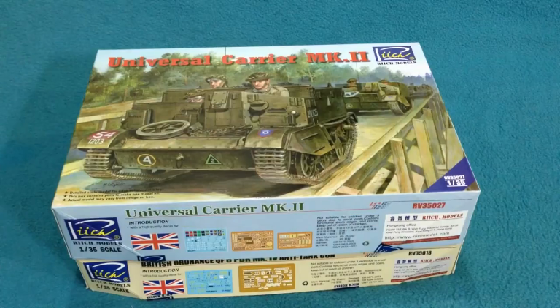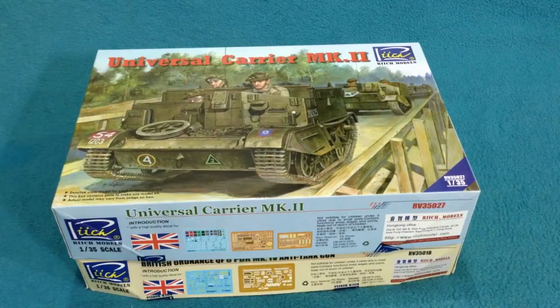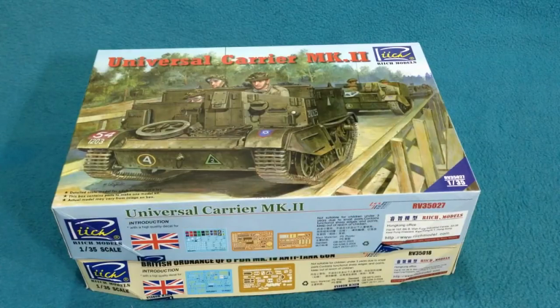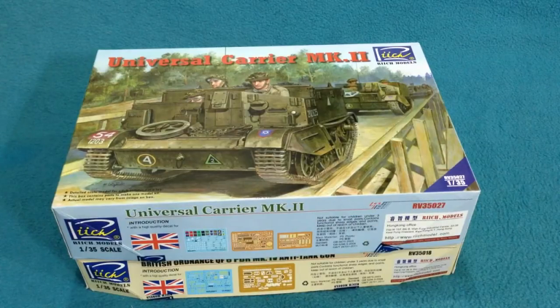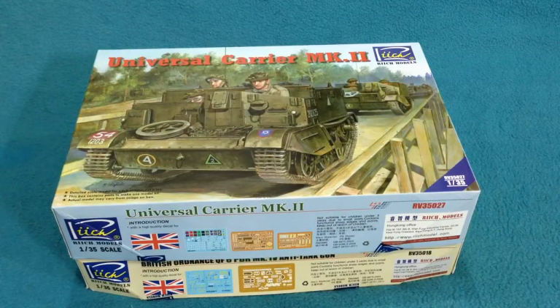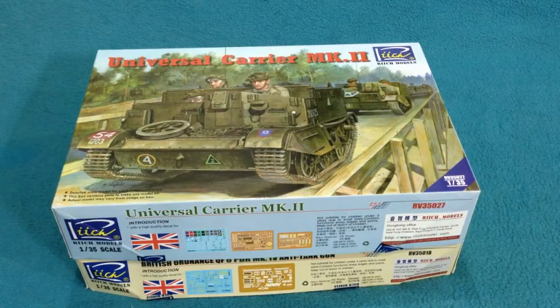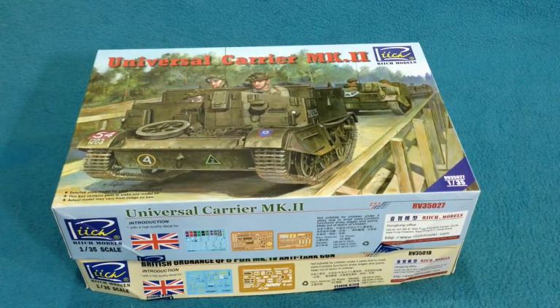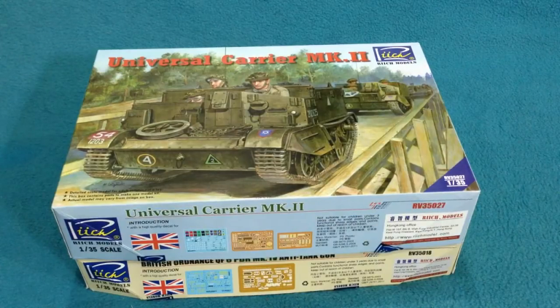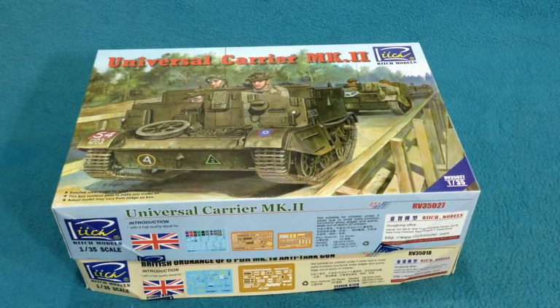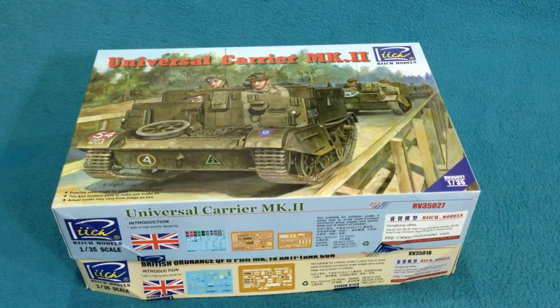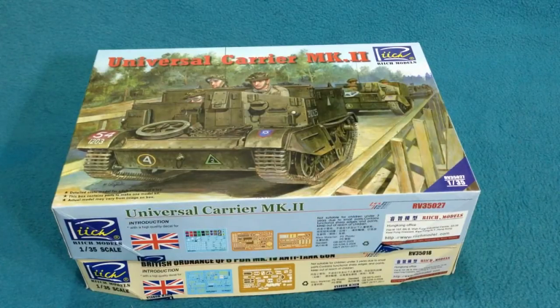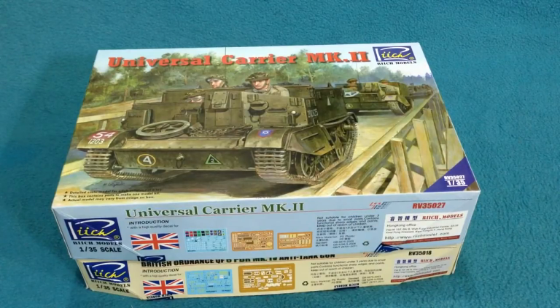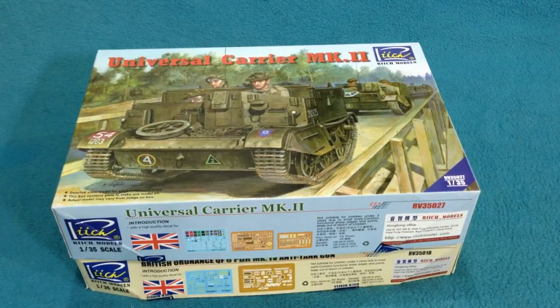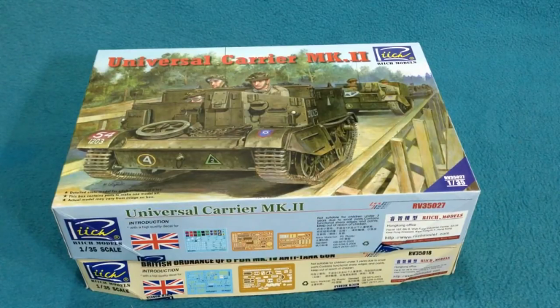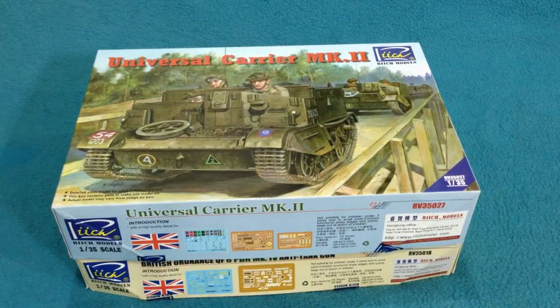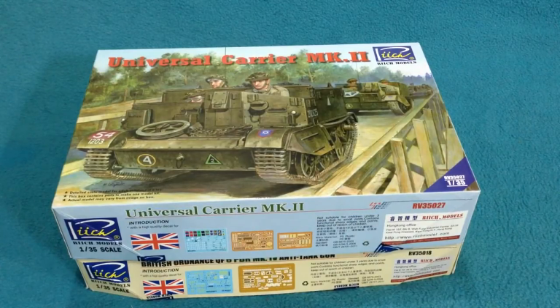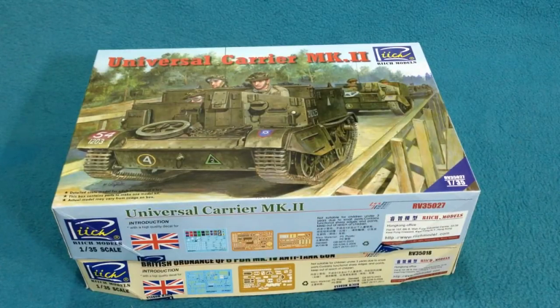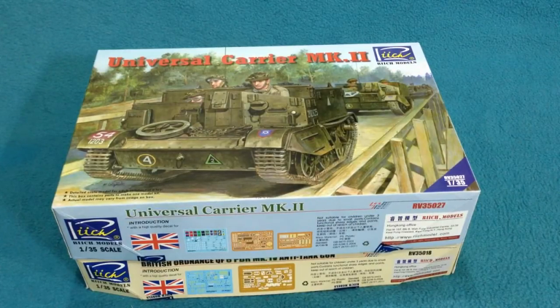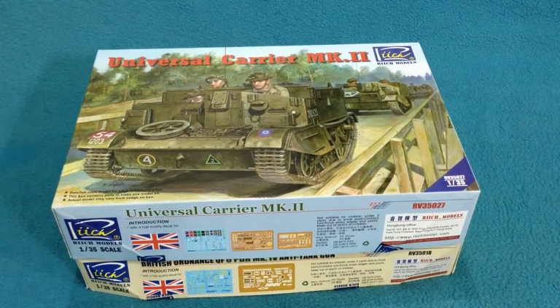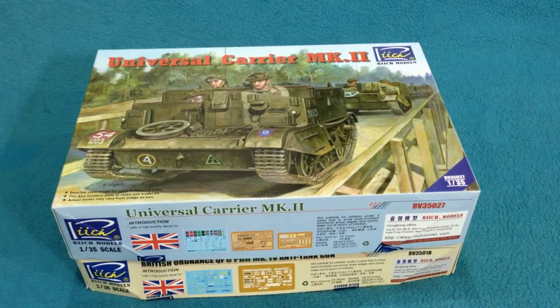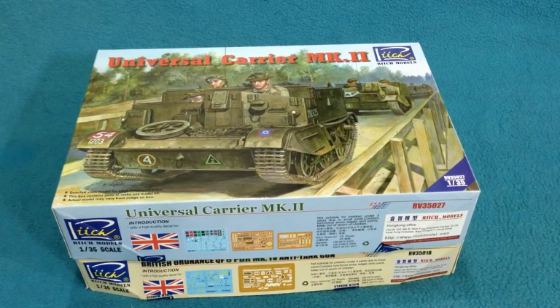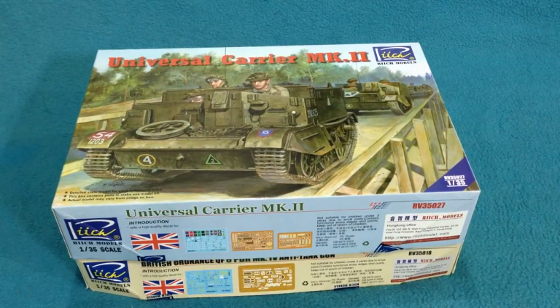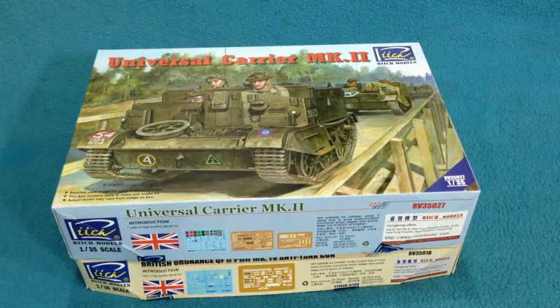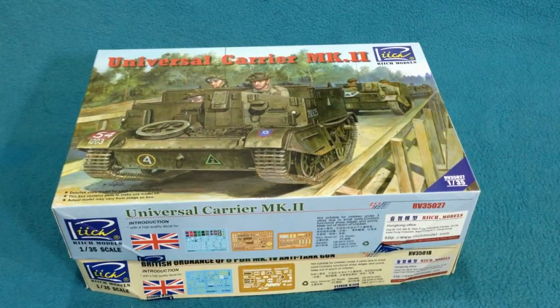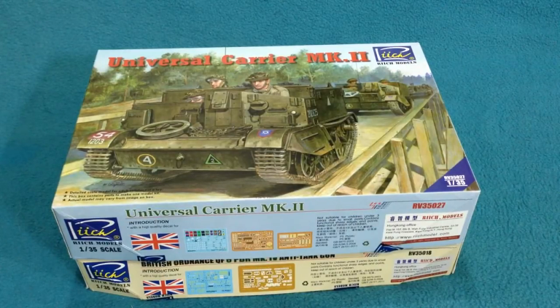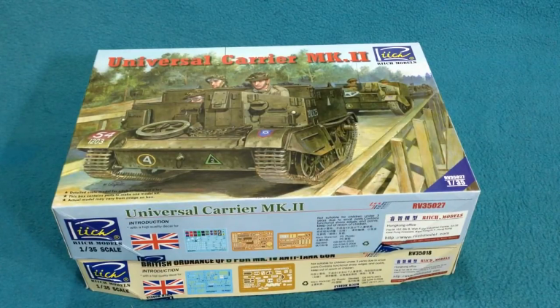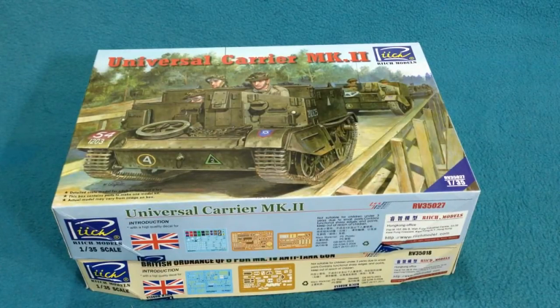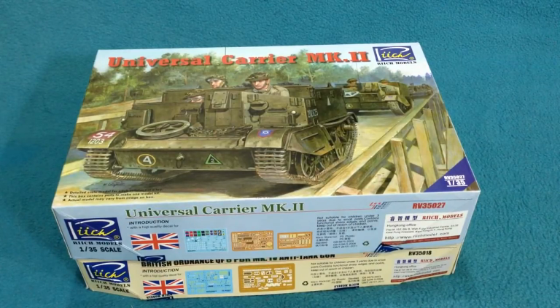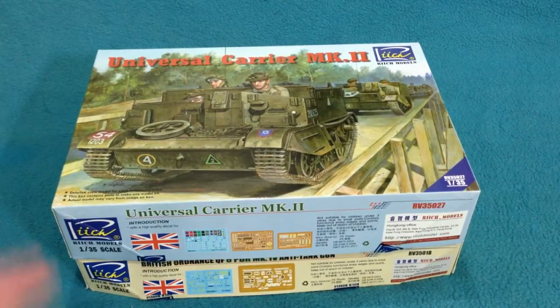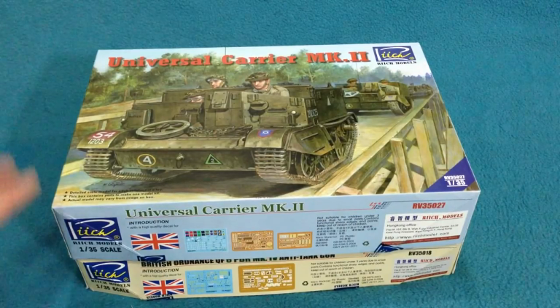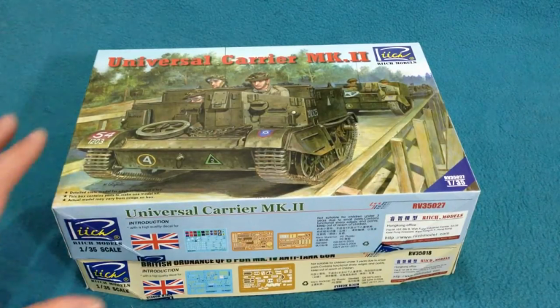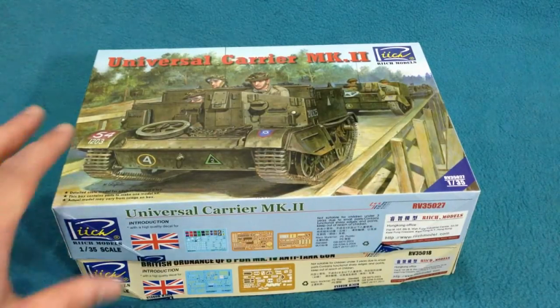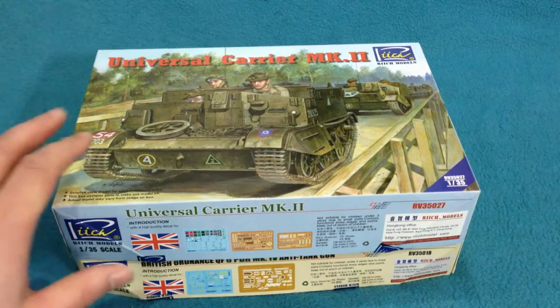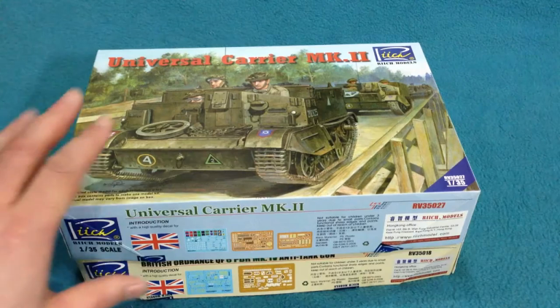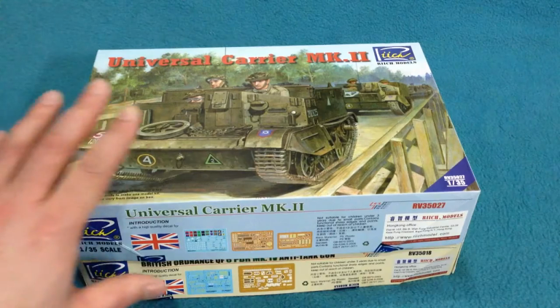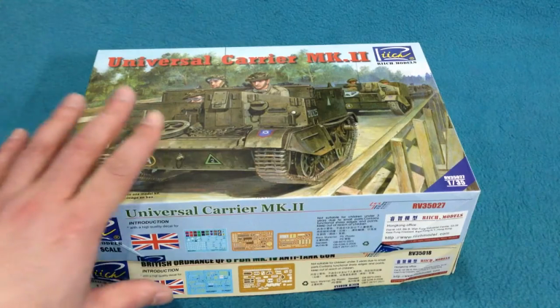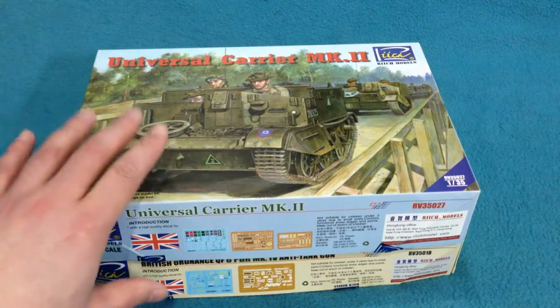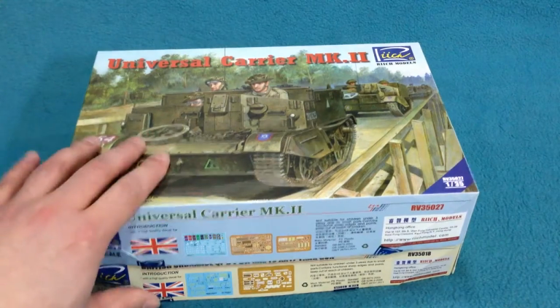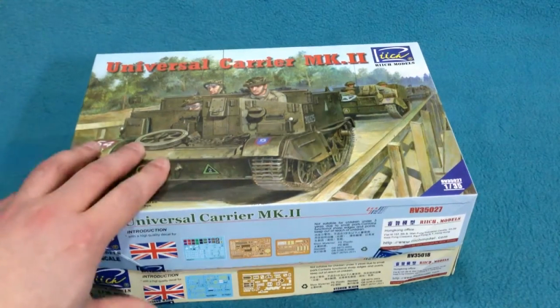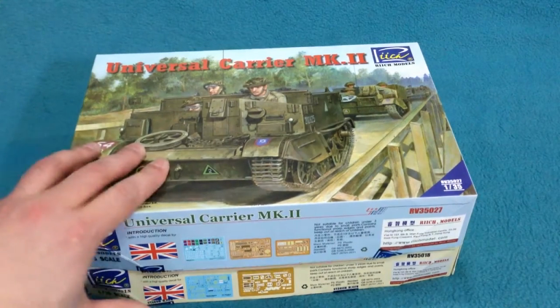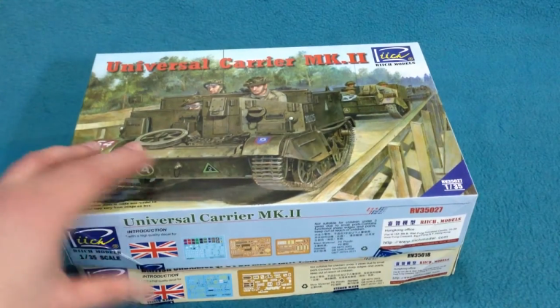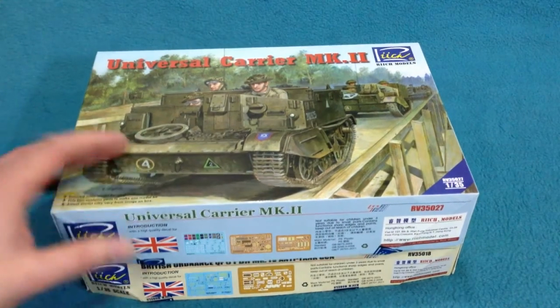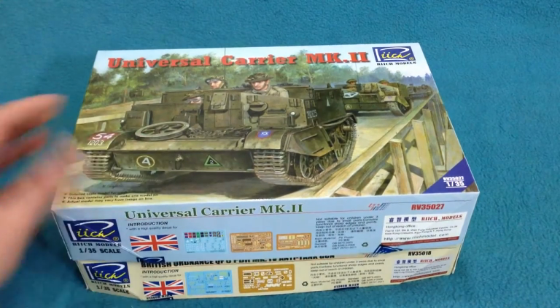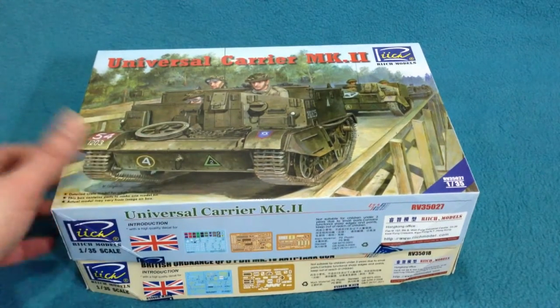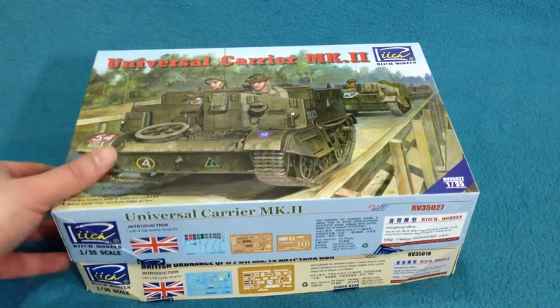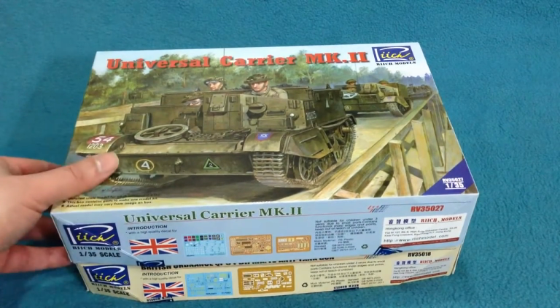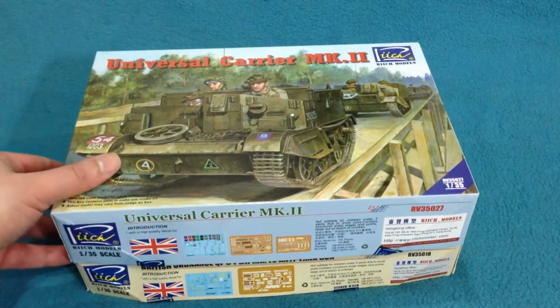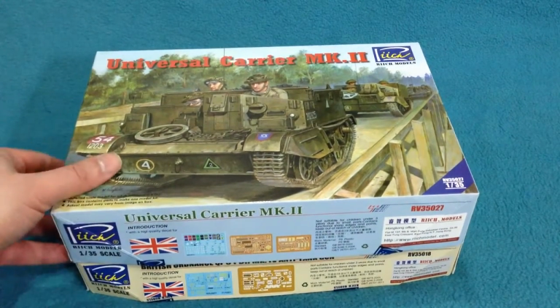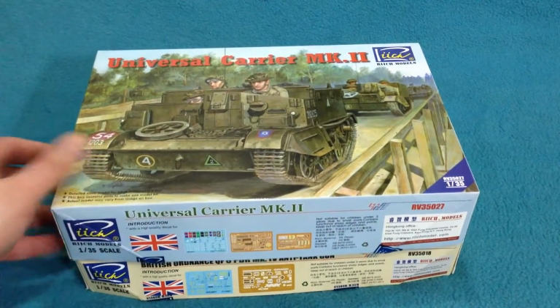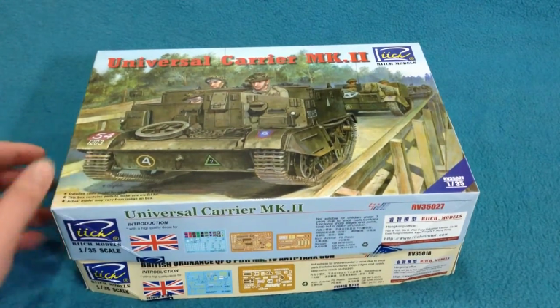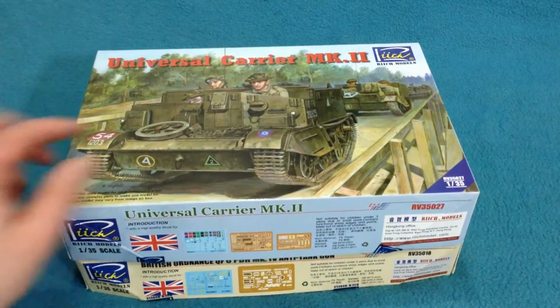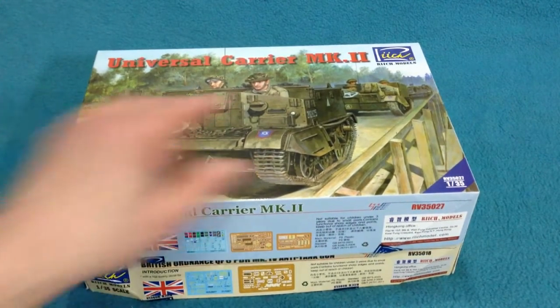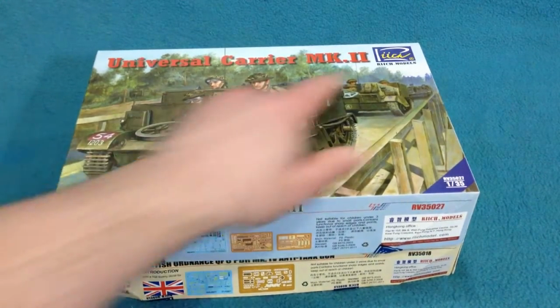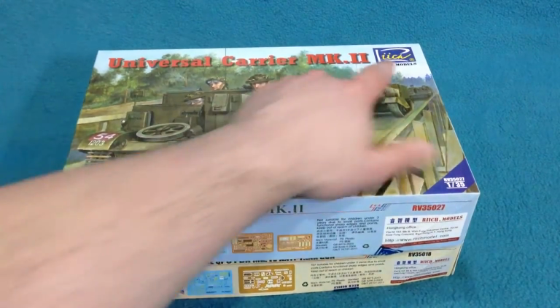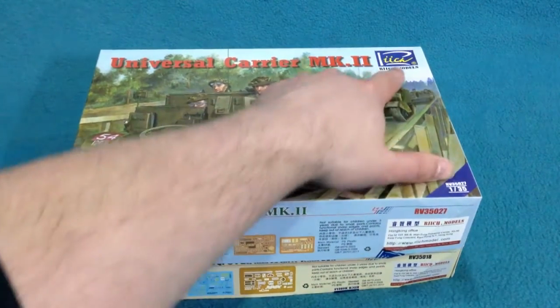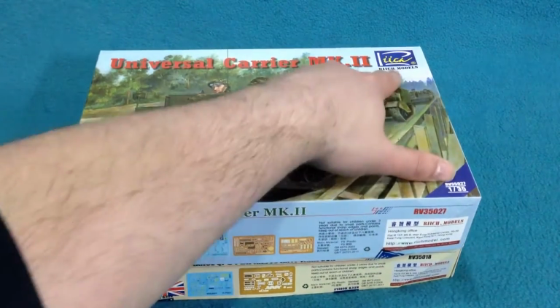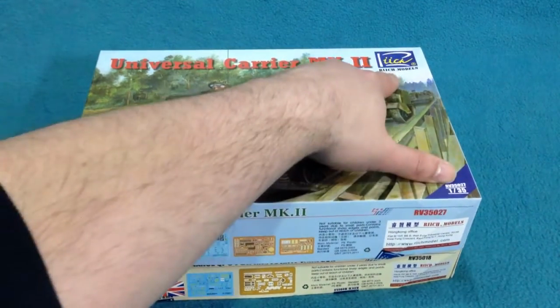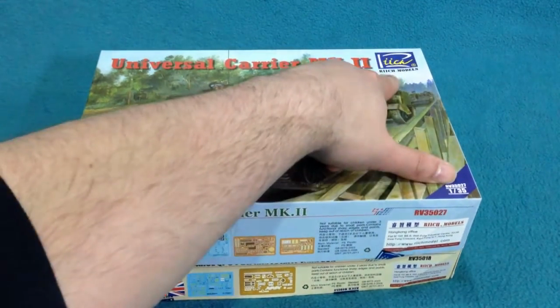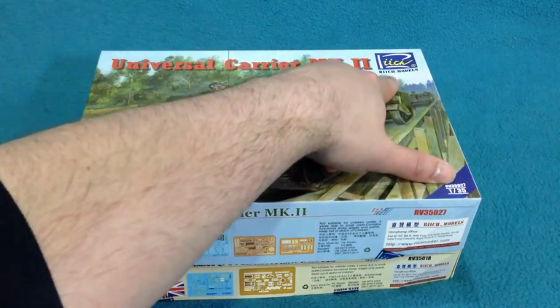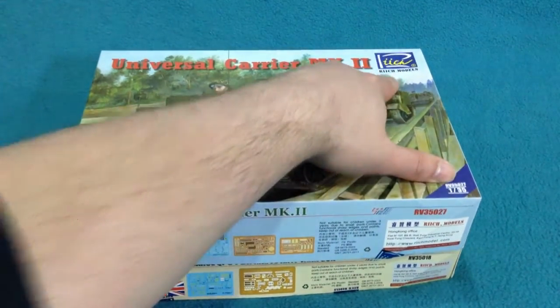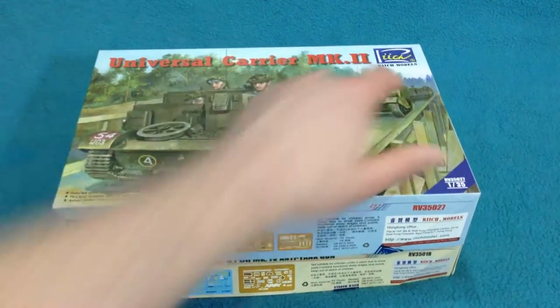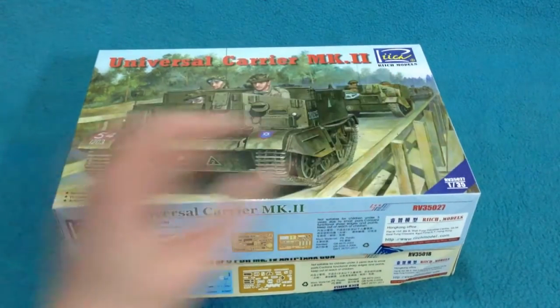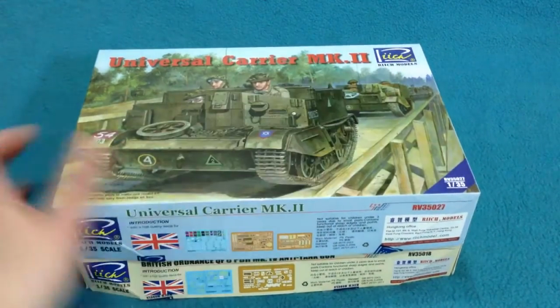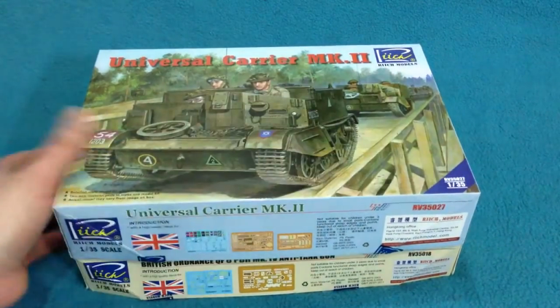Greetings Earthlings. Welcome to another inbox review, this time of two models from the company Reach Models.